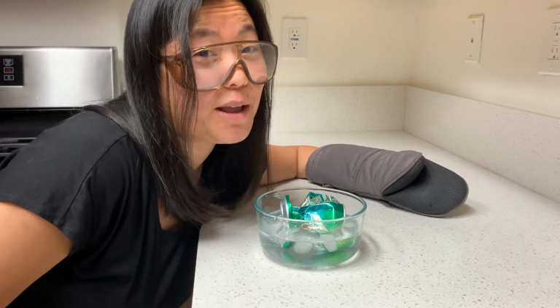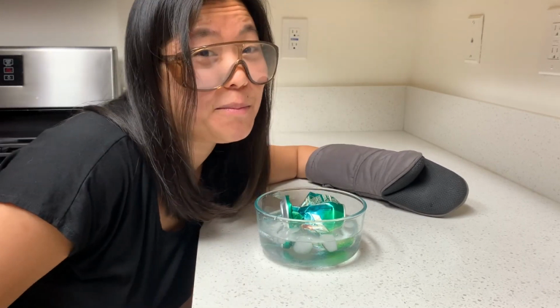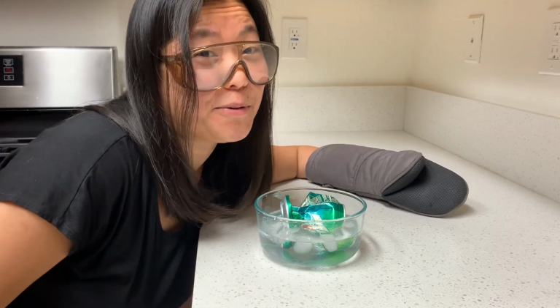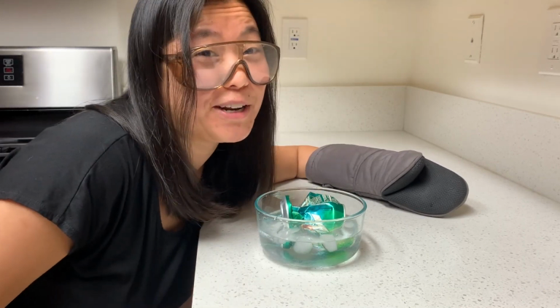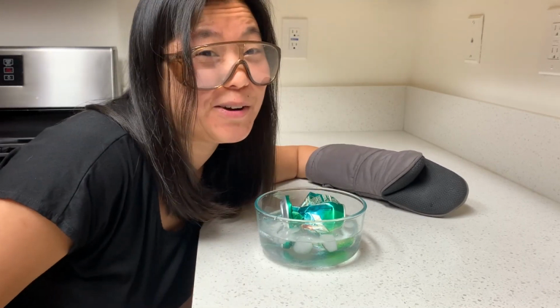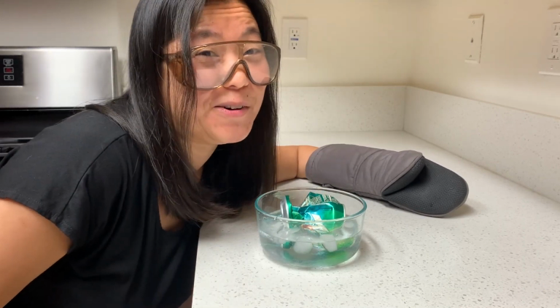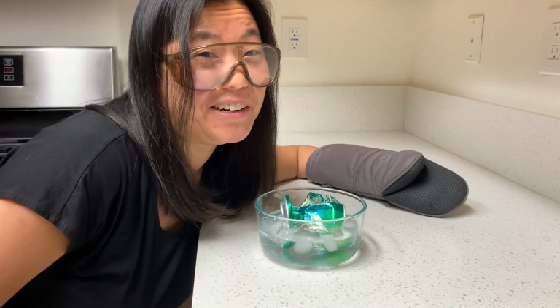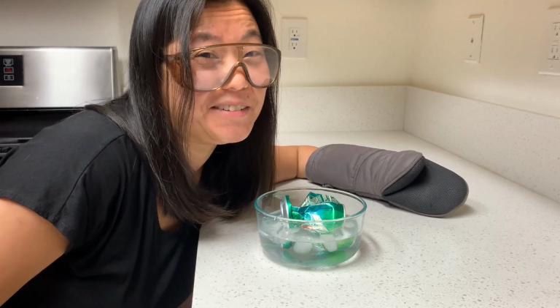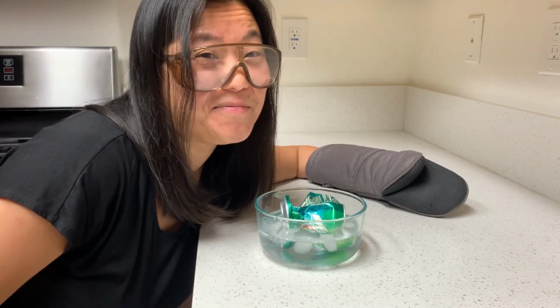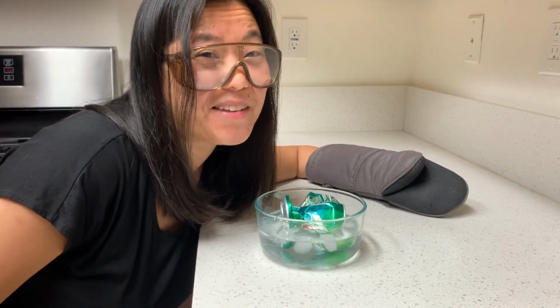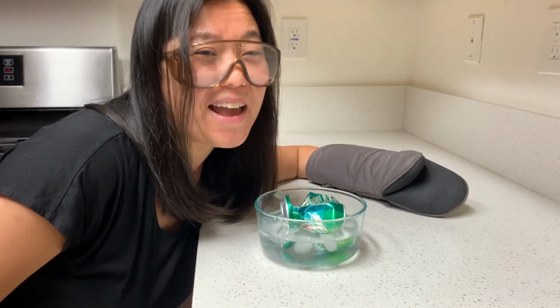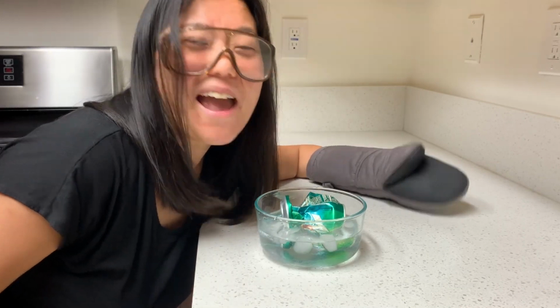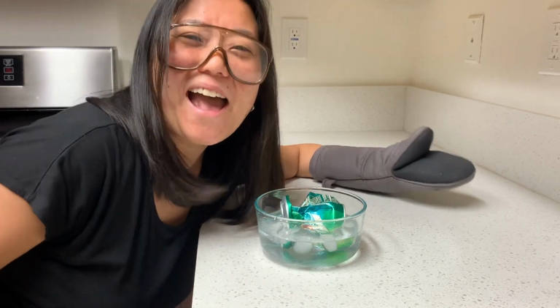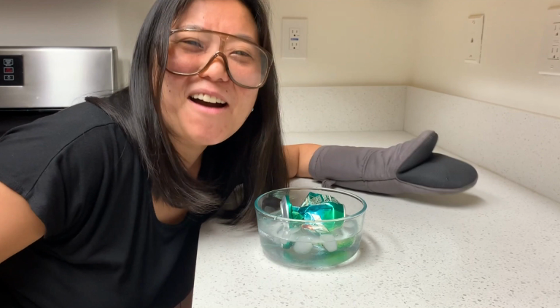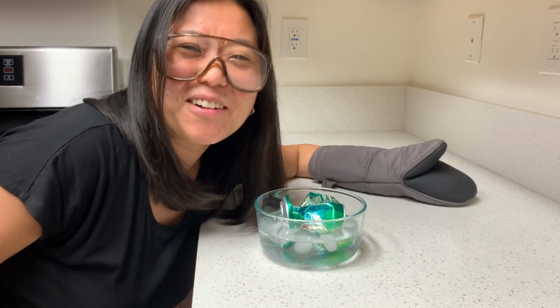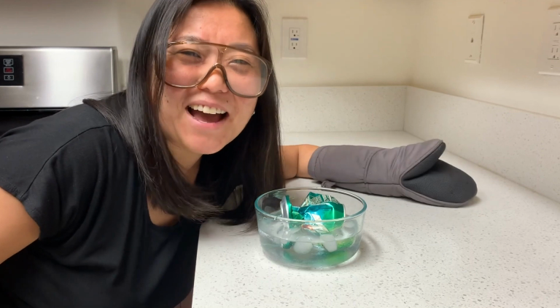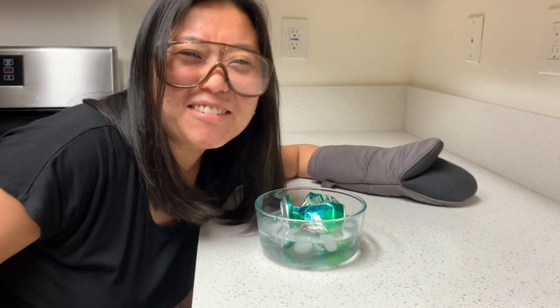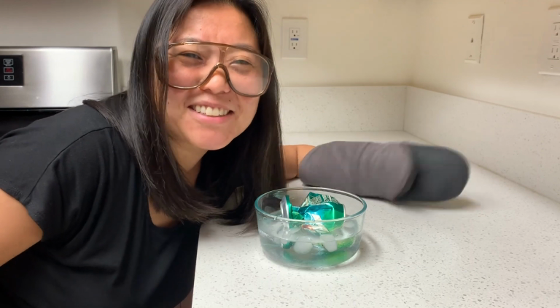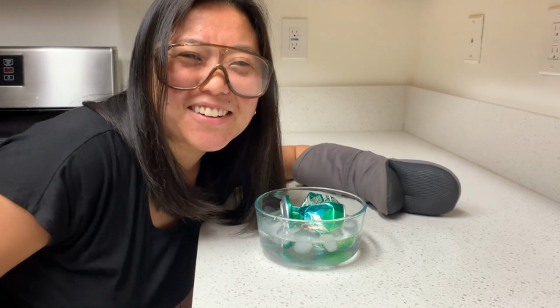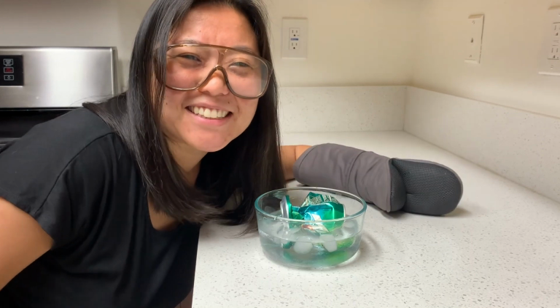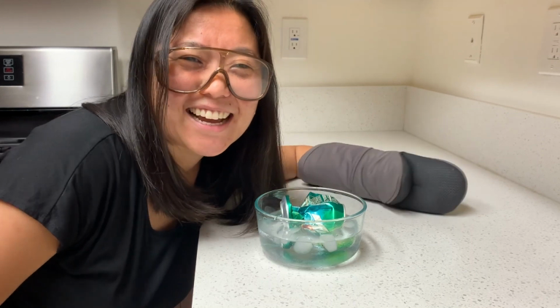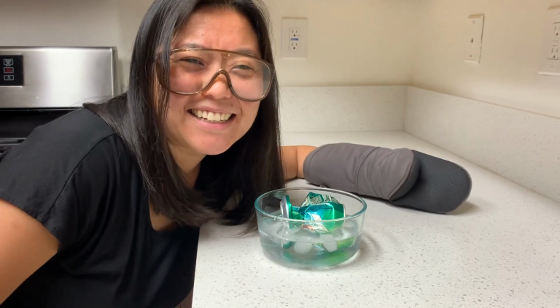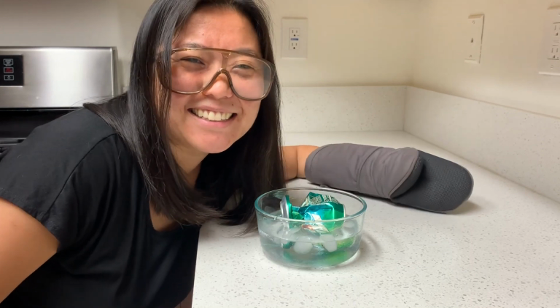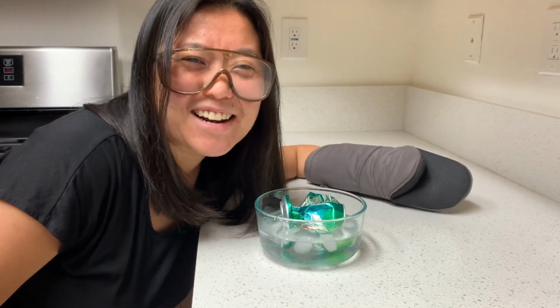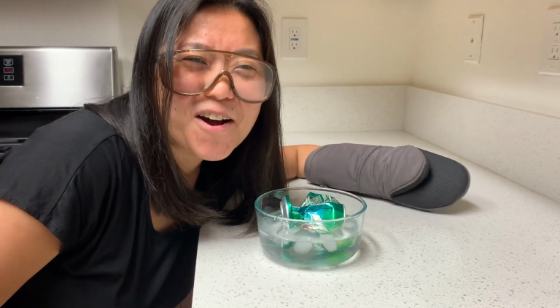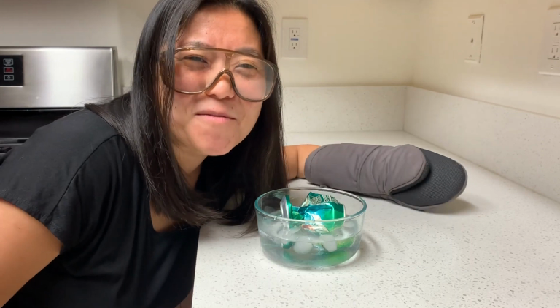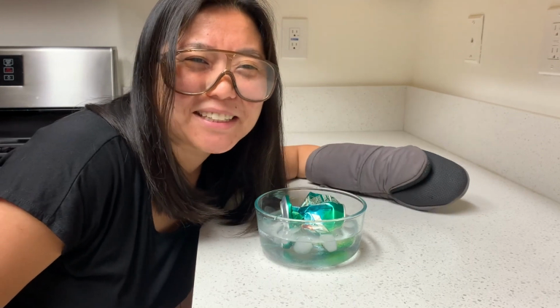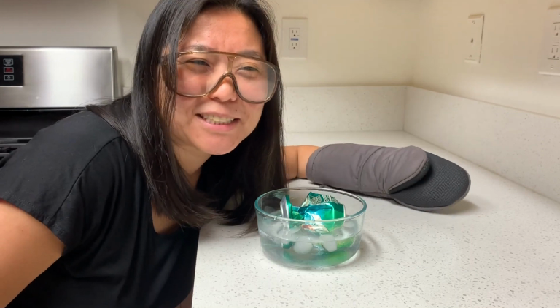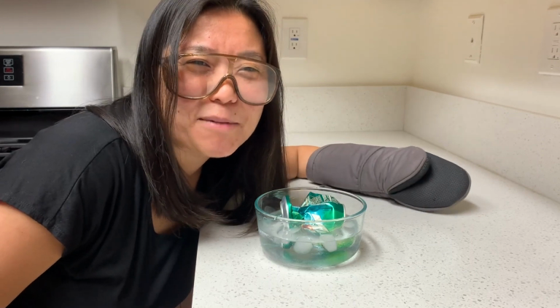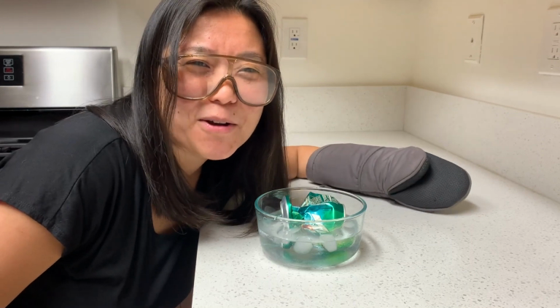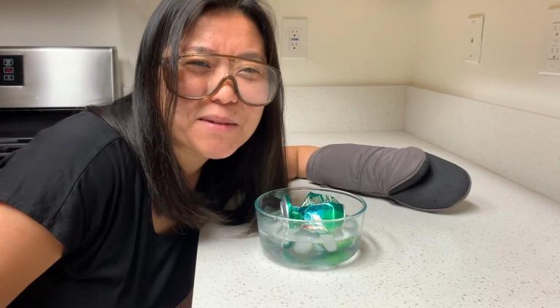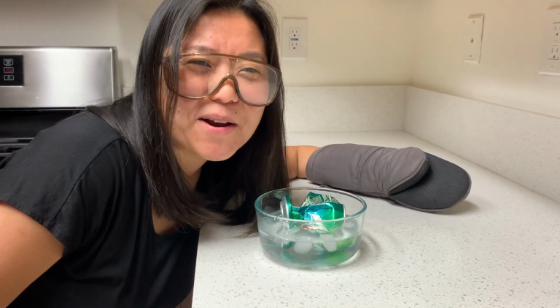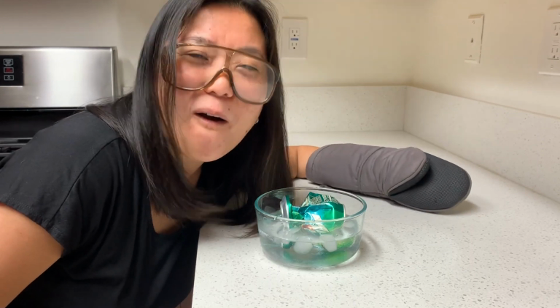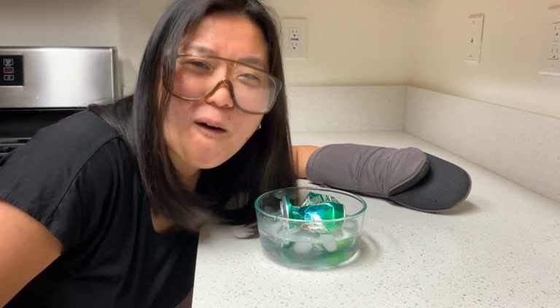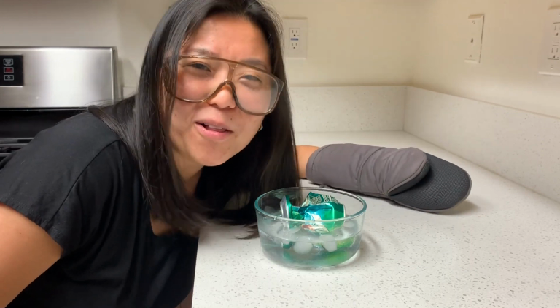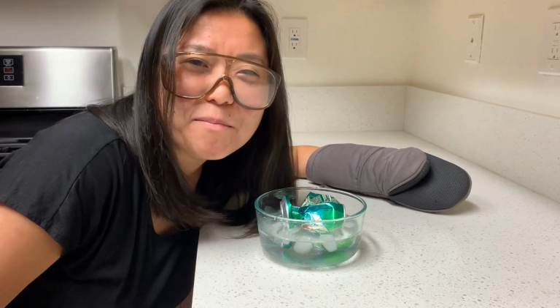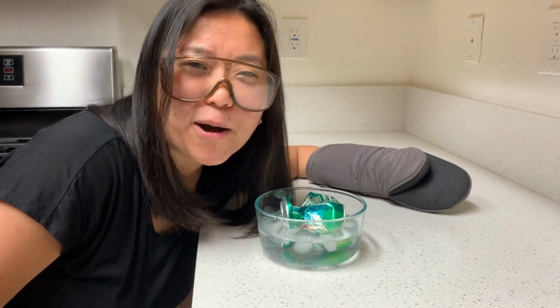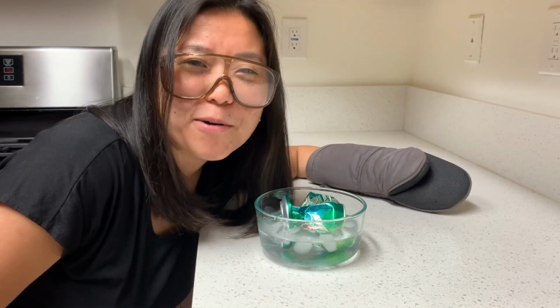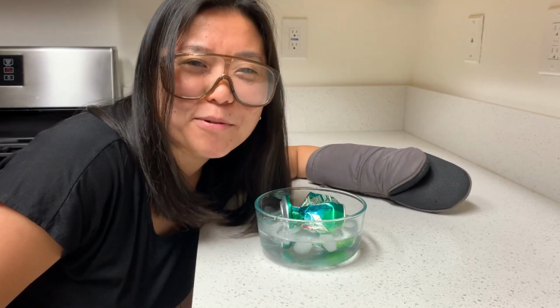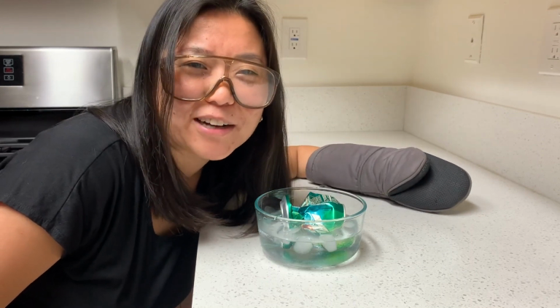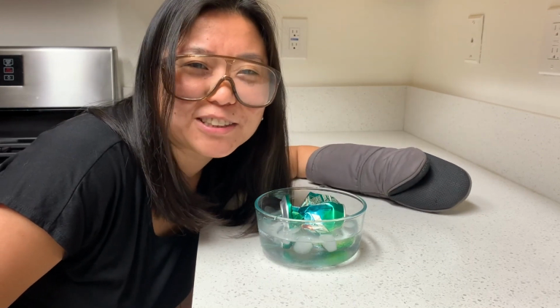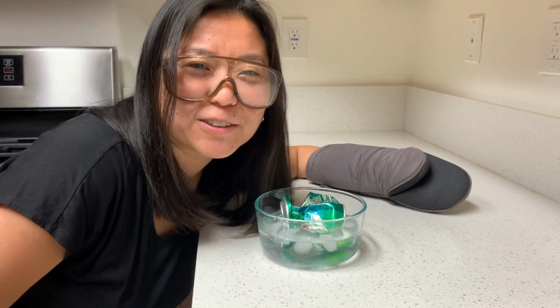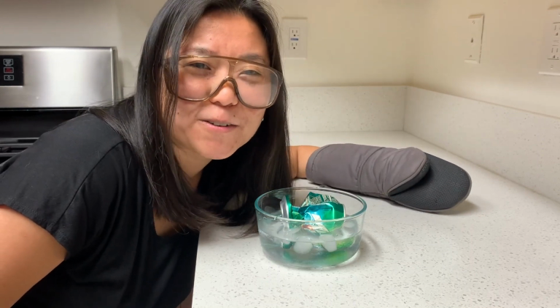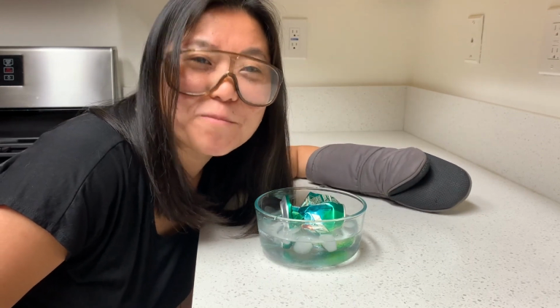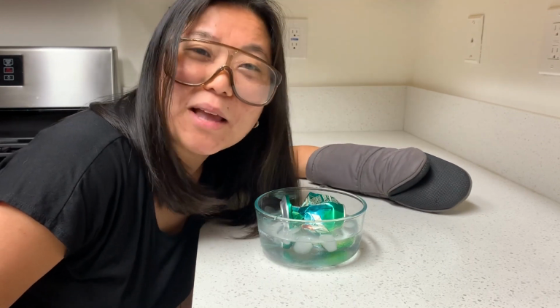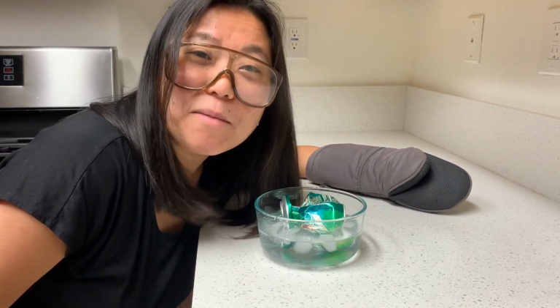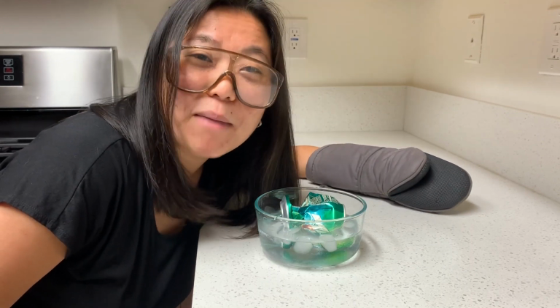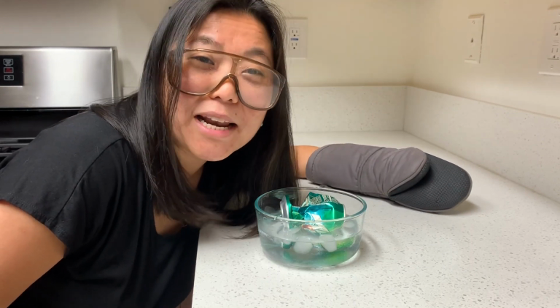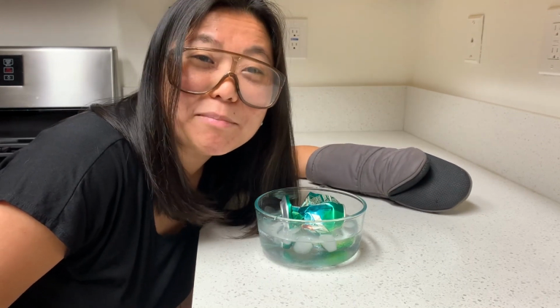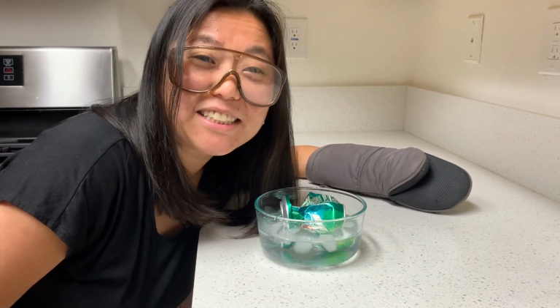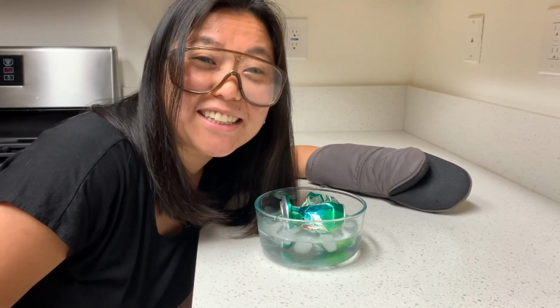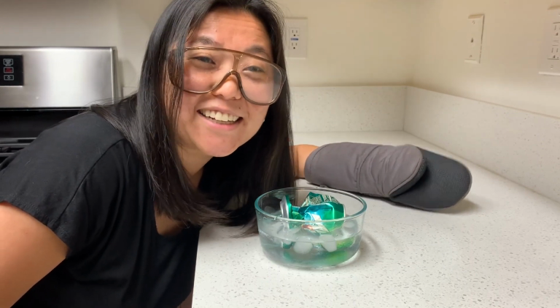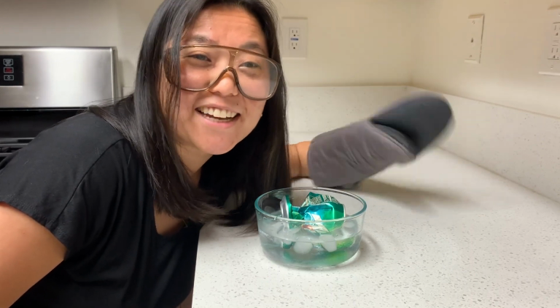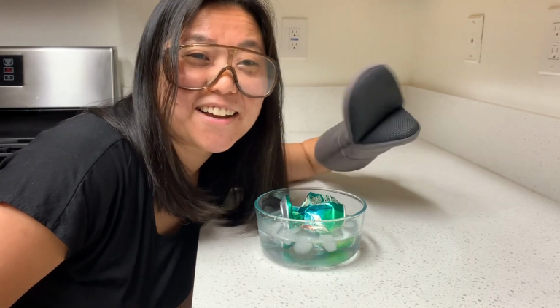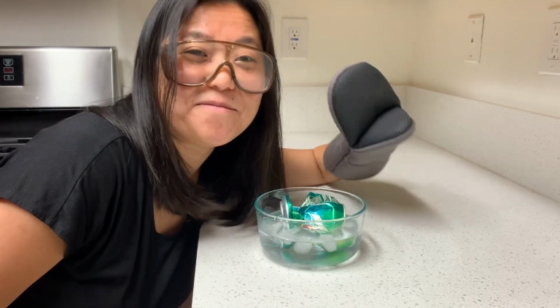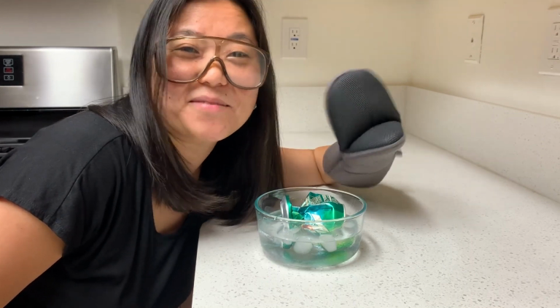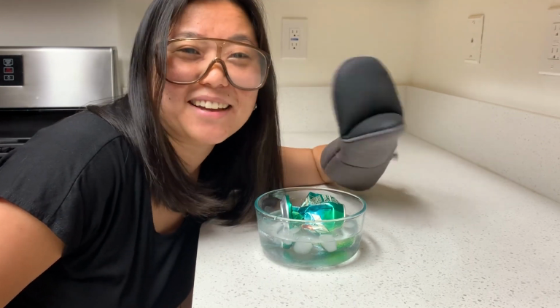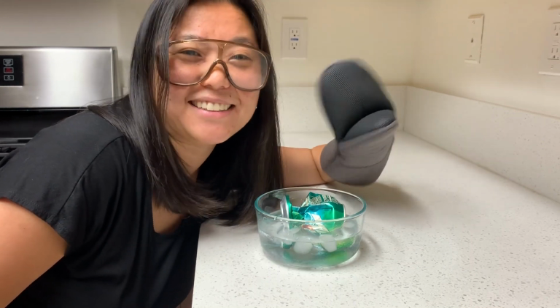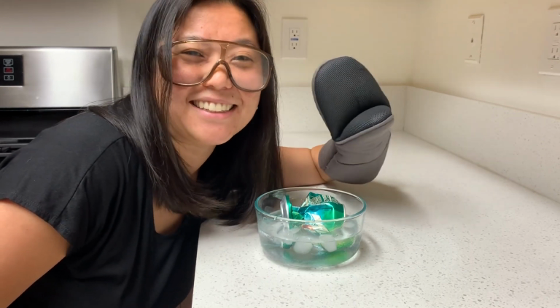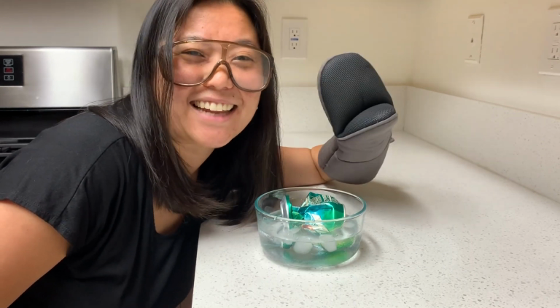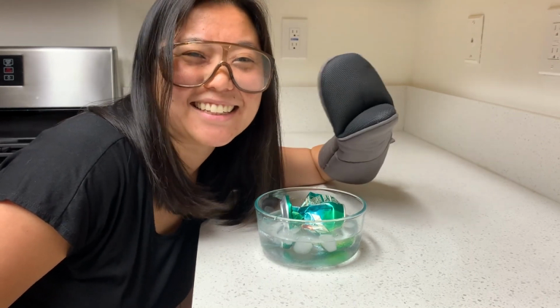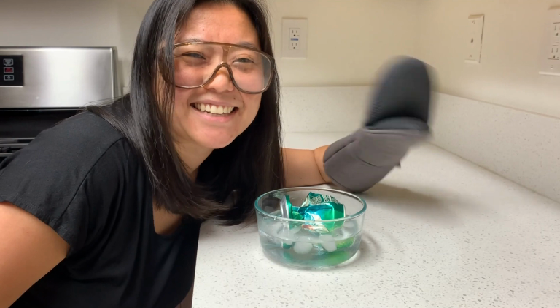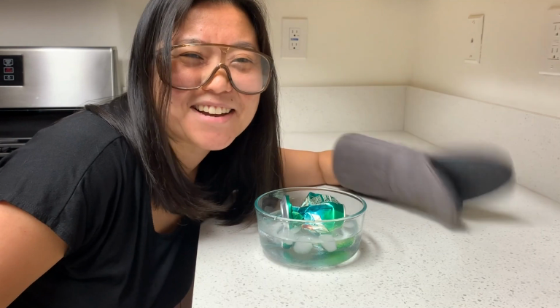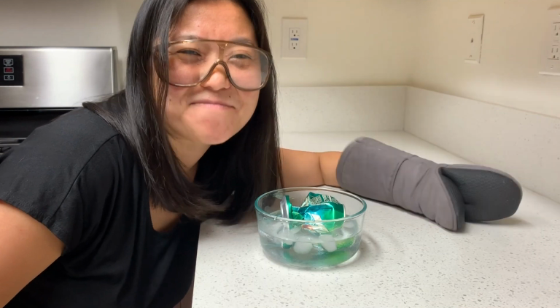Pretty cool! That was our science at home experiment all about pressure. My name is JJ. Until next time.